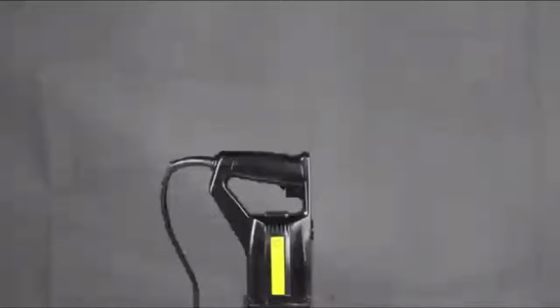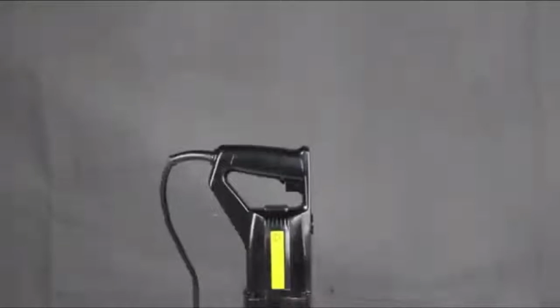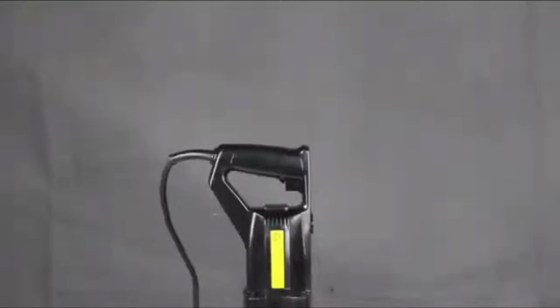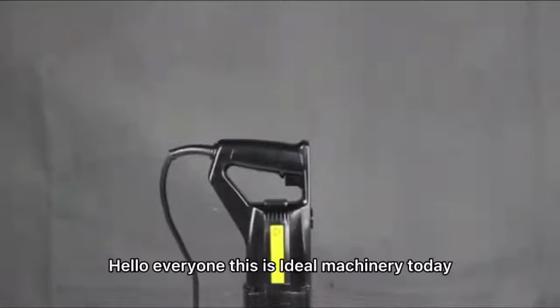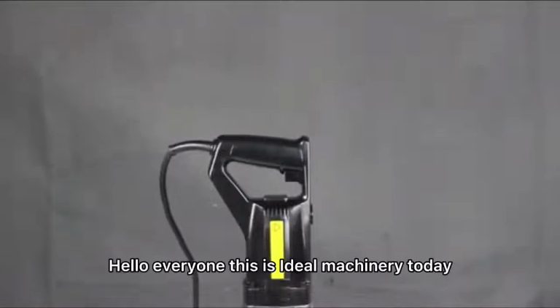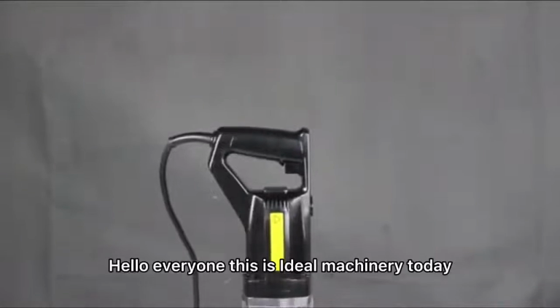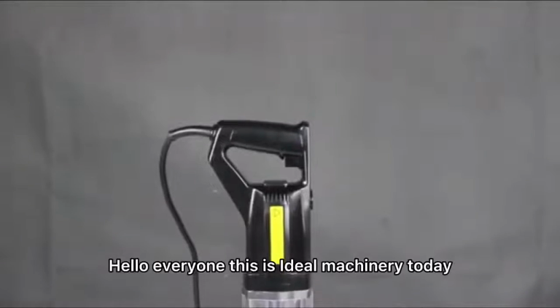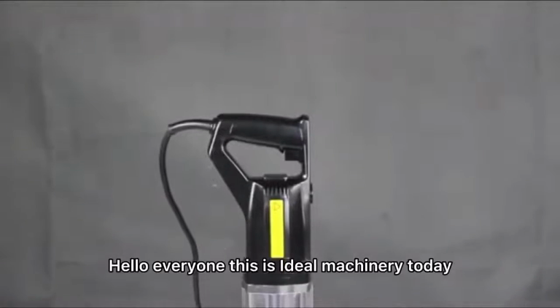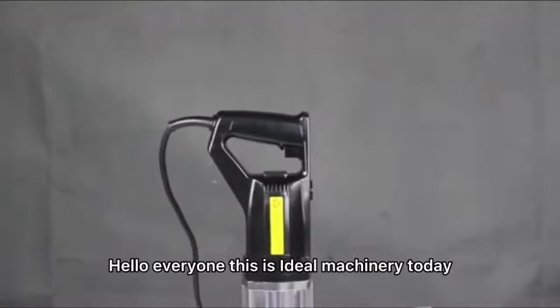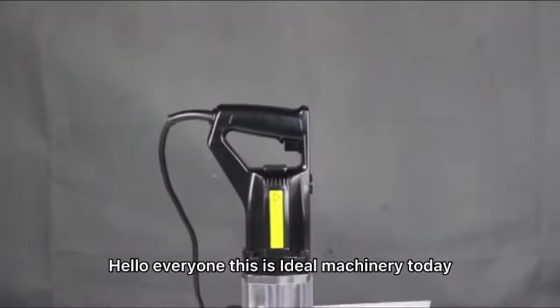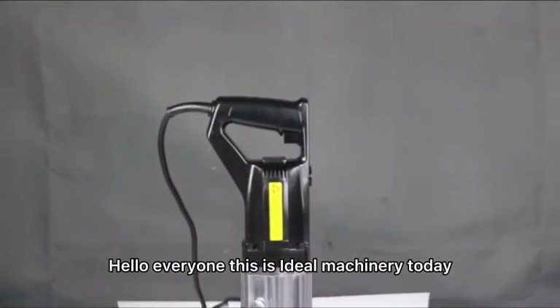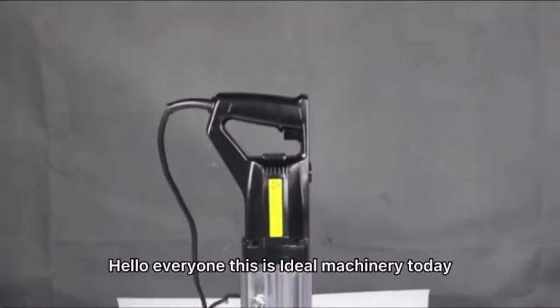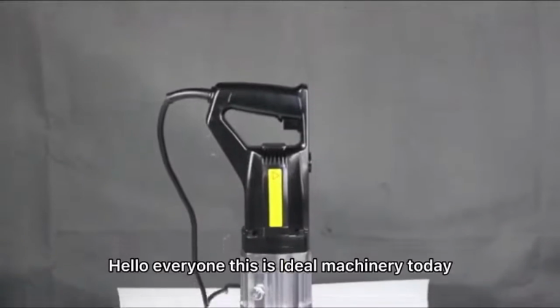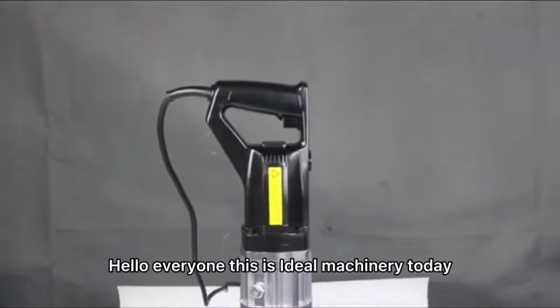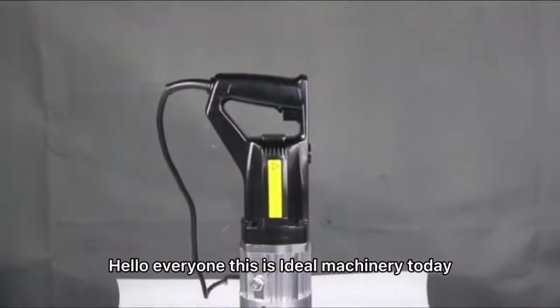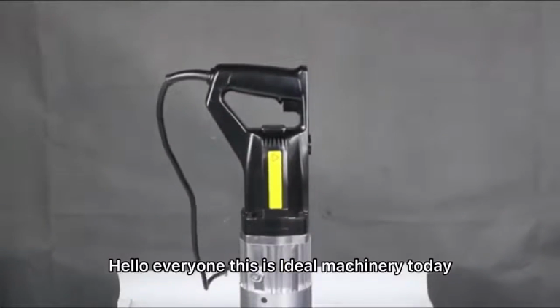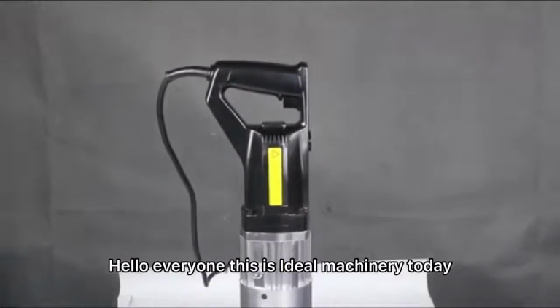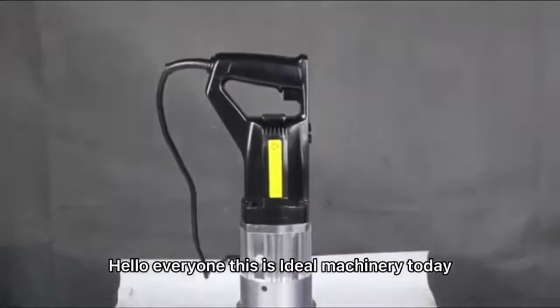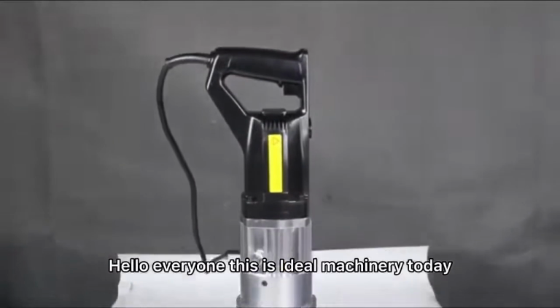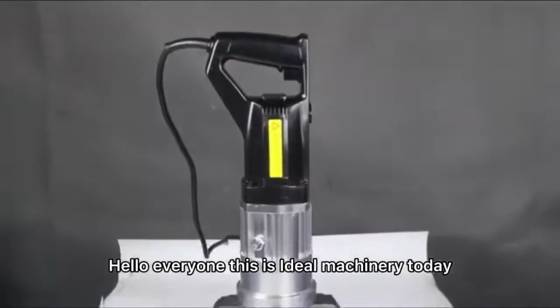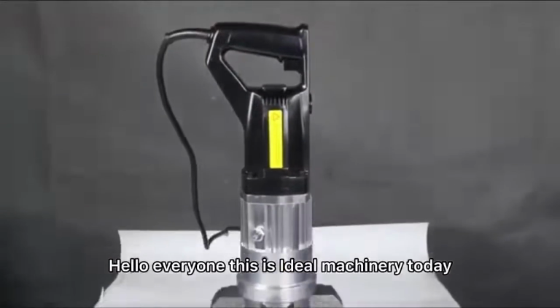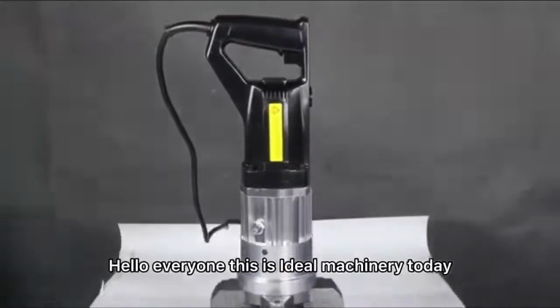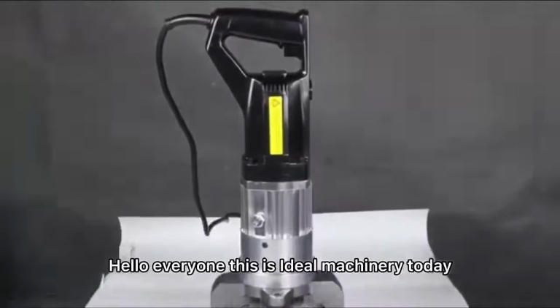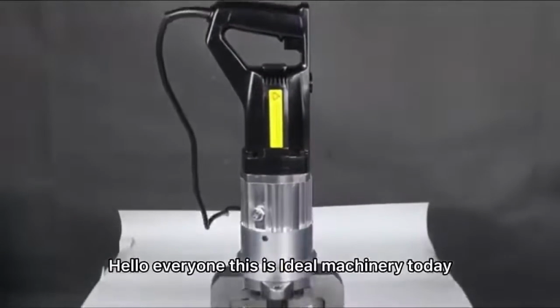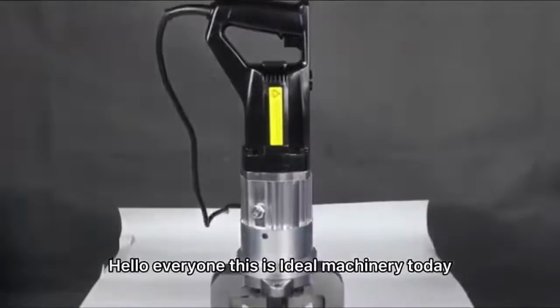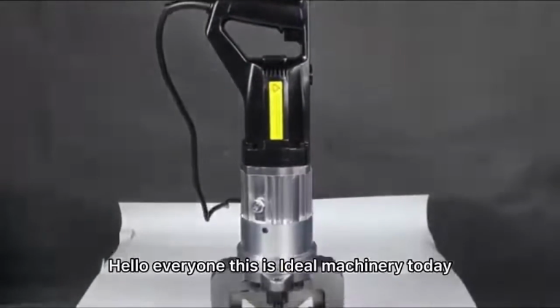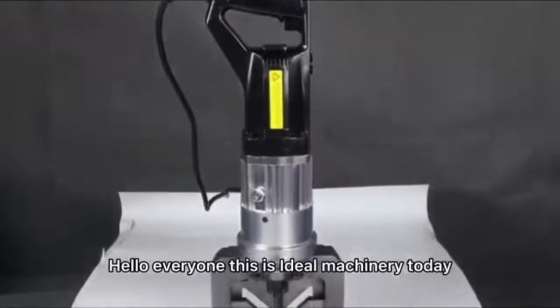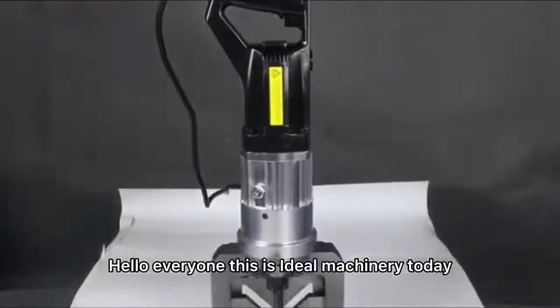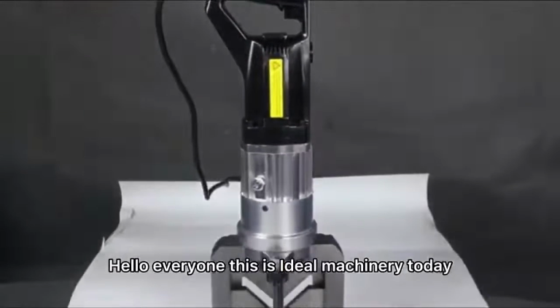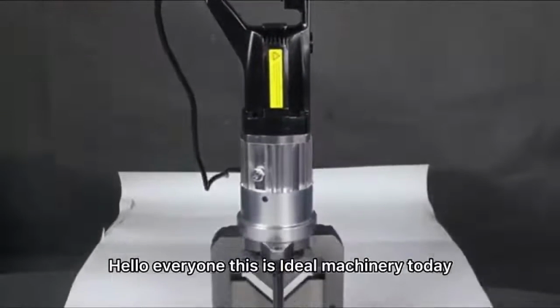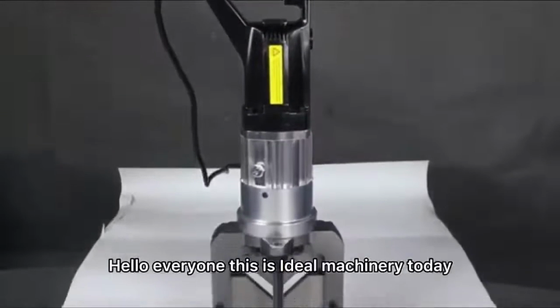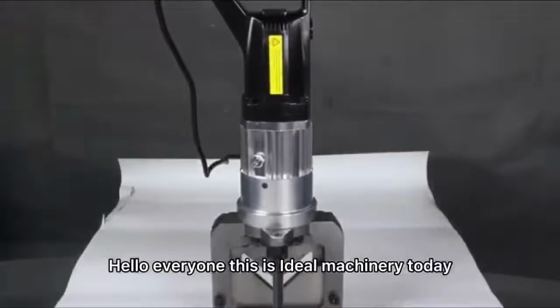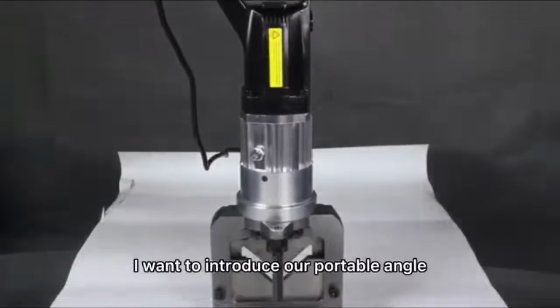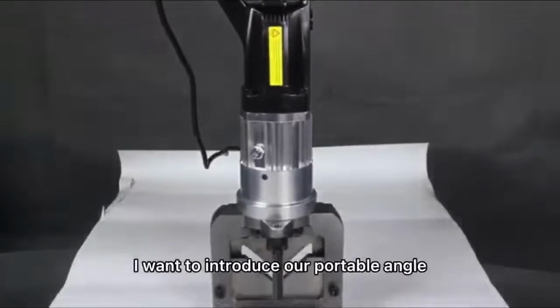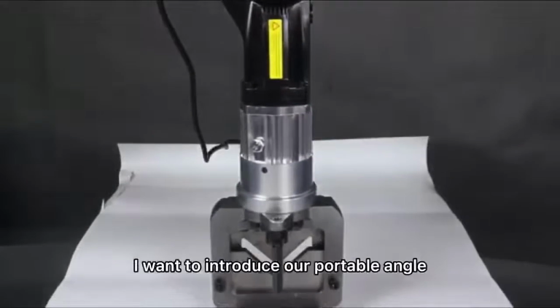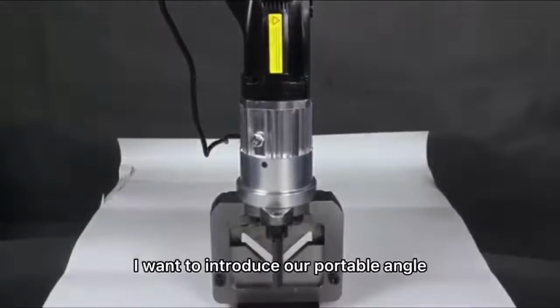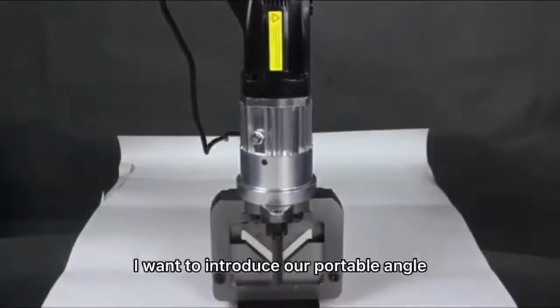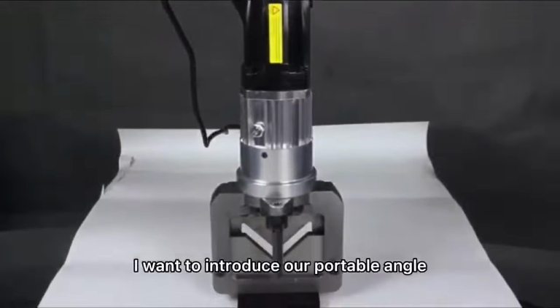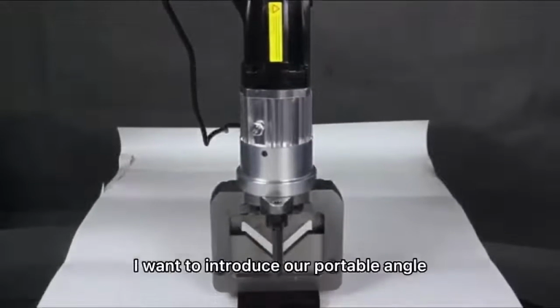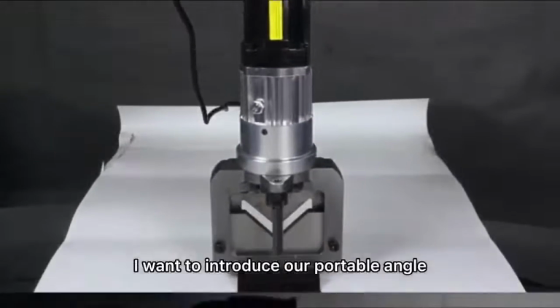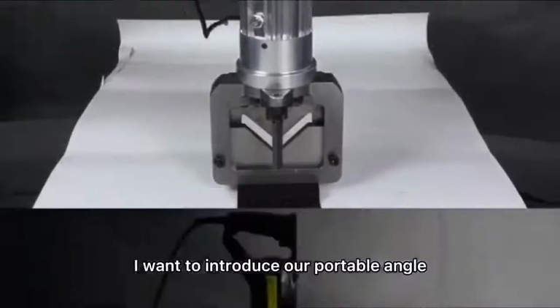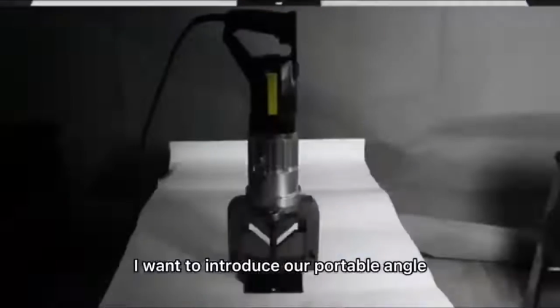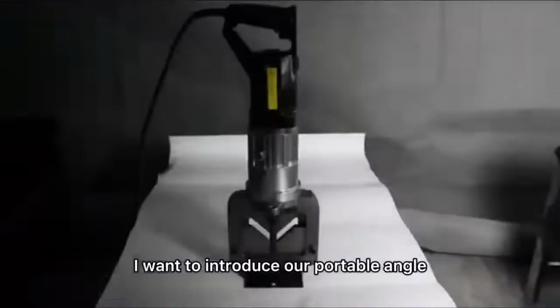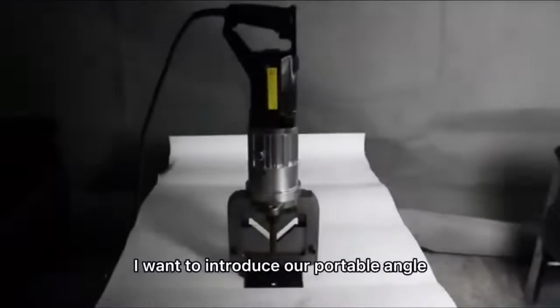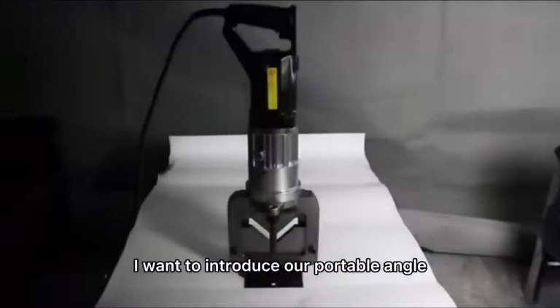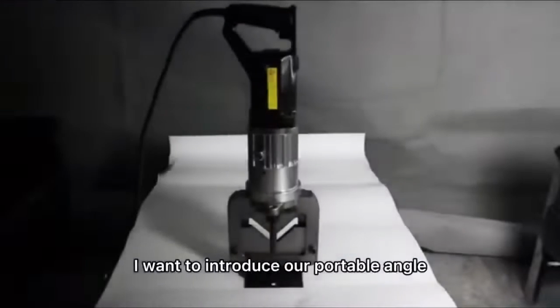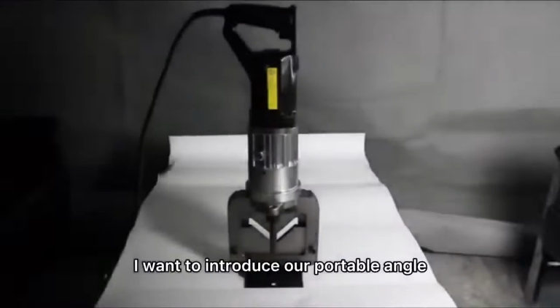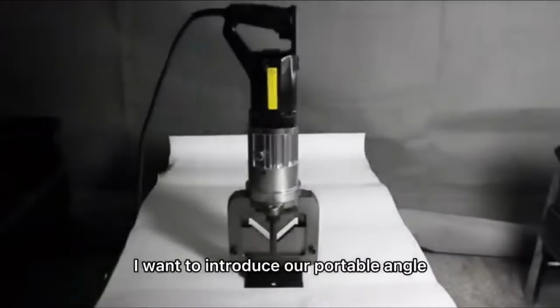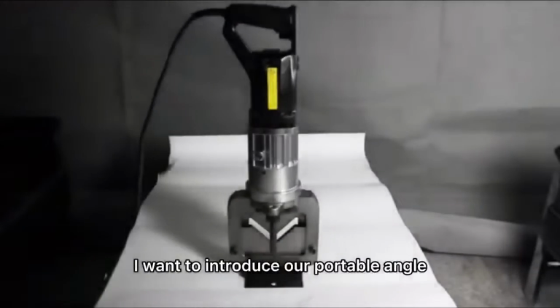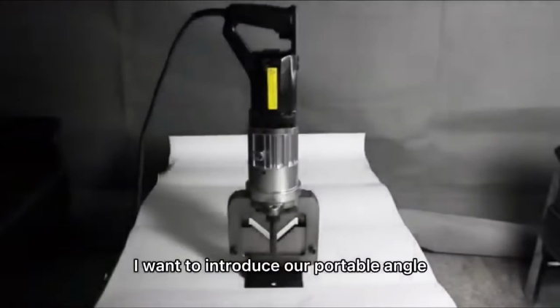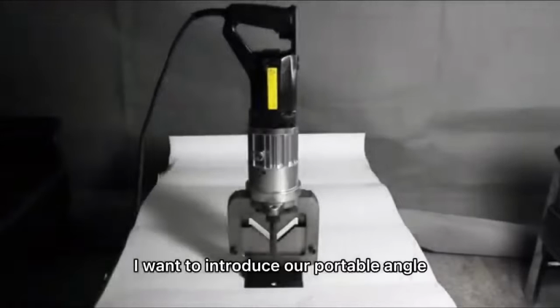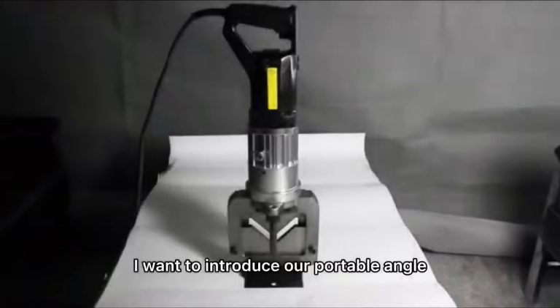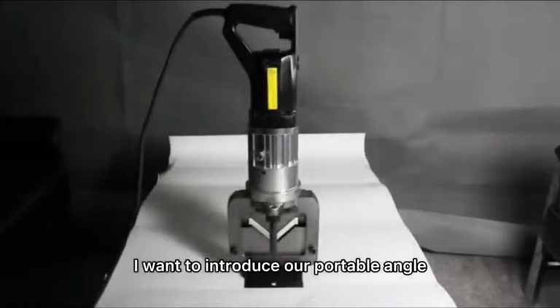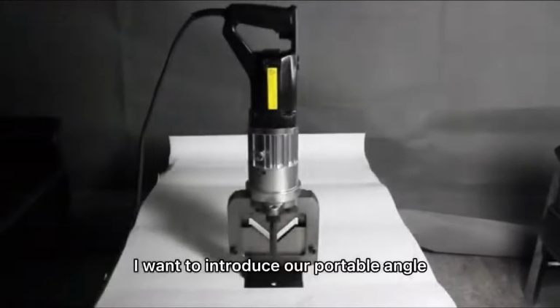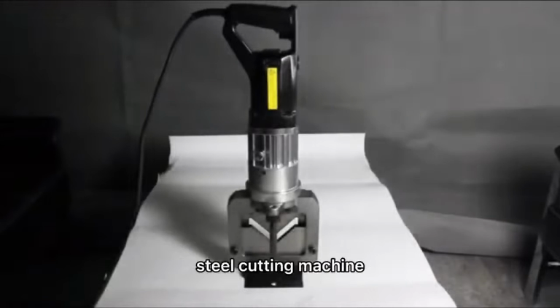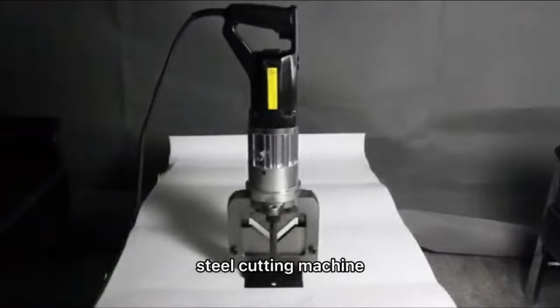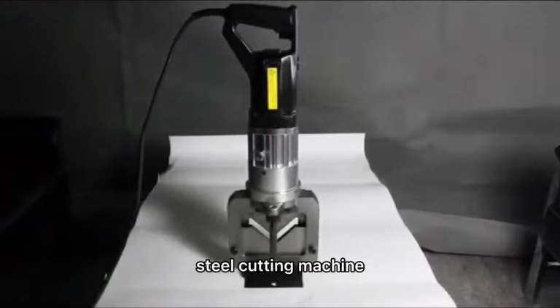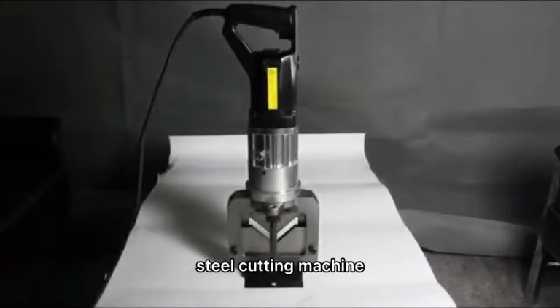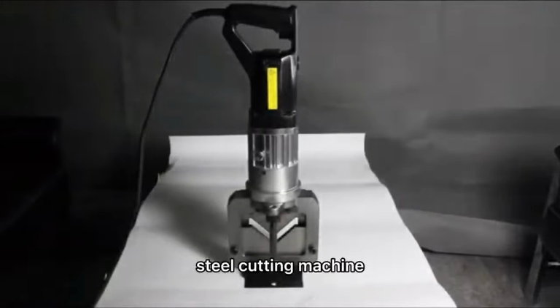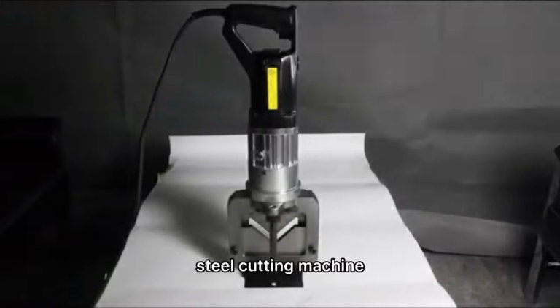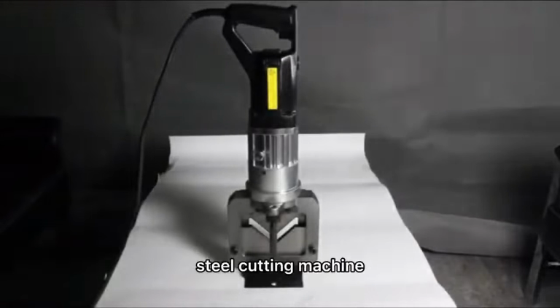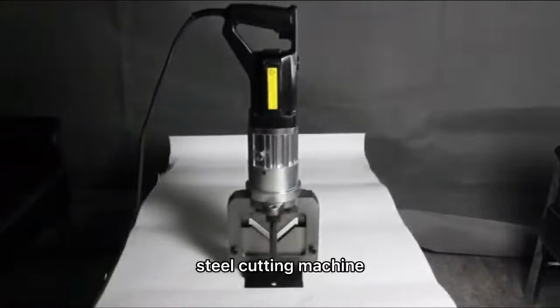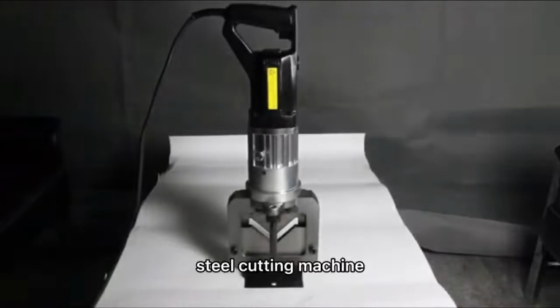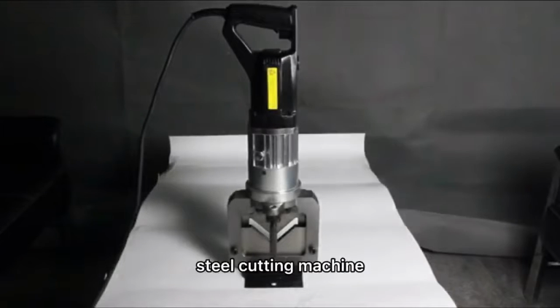Hello everyone, this is Ideal Machinery. Today I want to introduce our portable angle steel cutting machine.